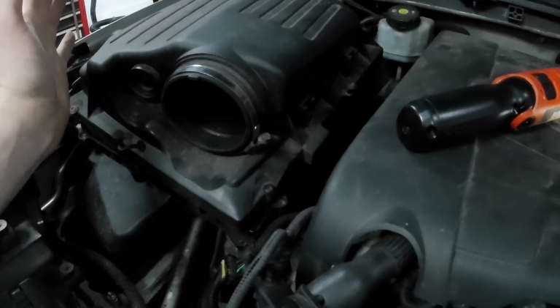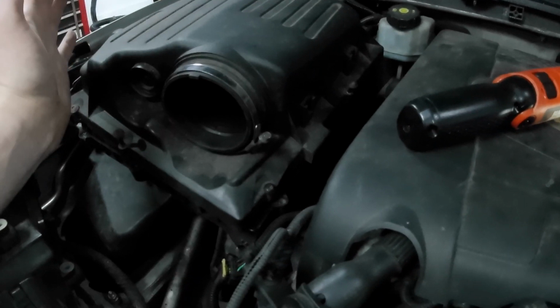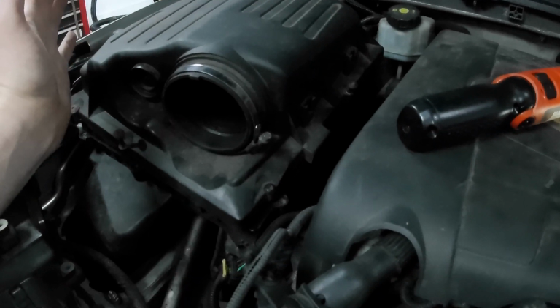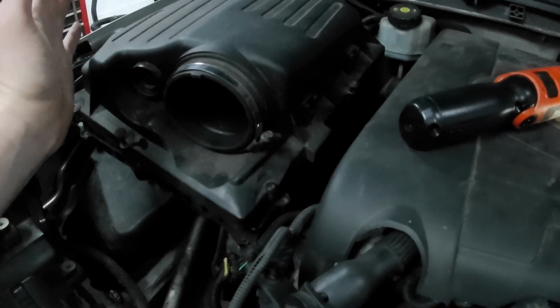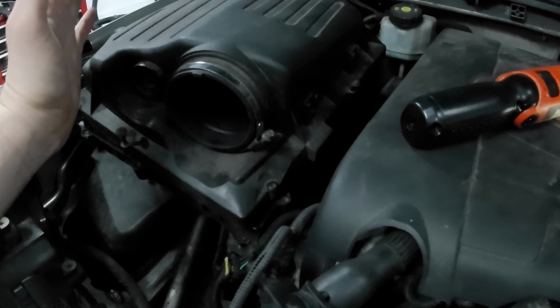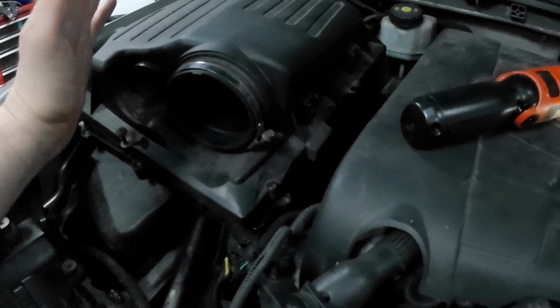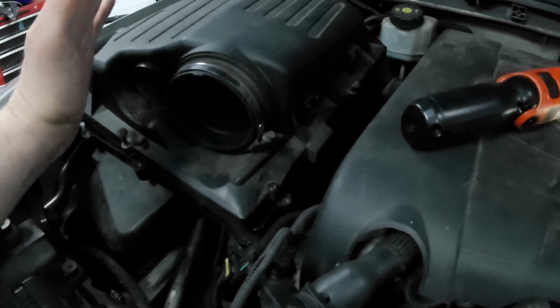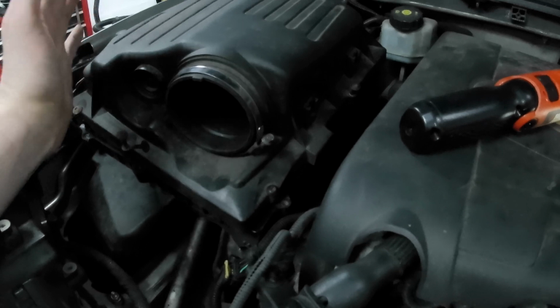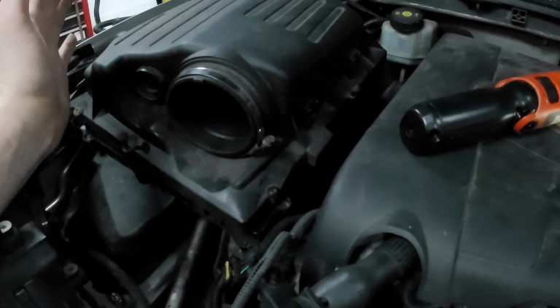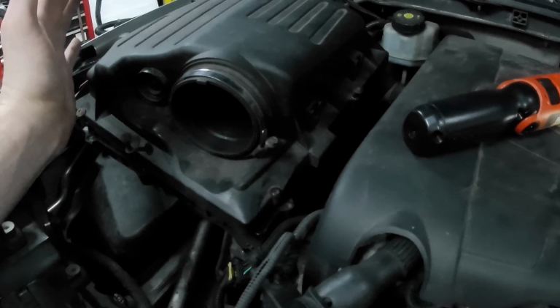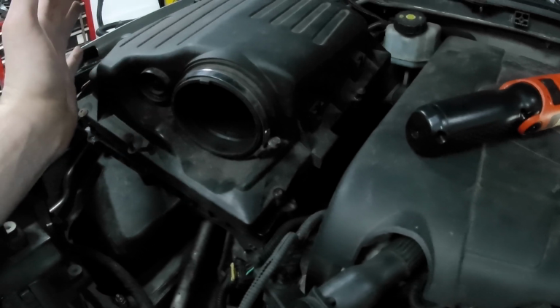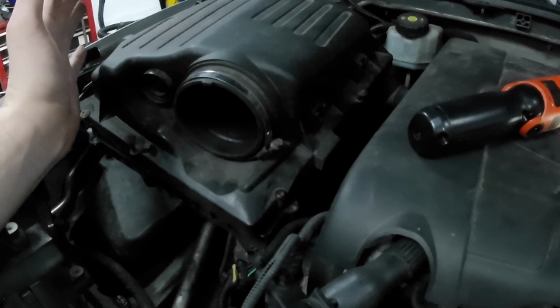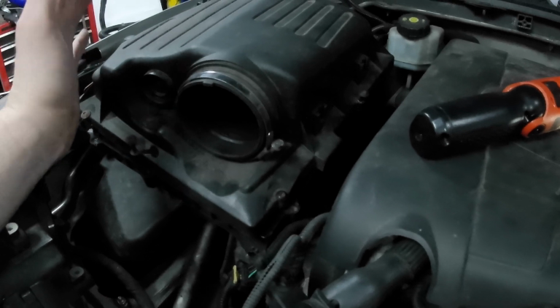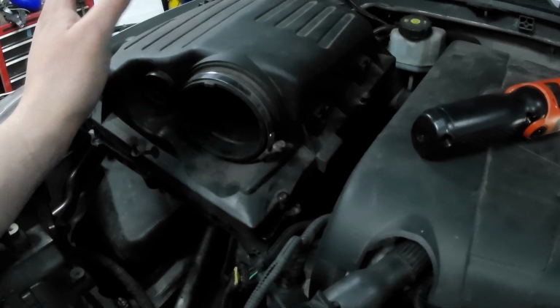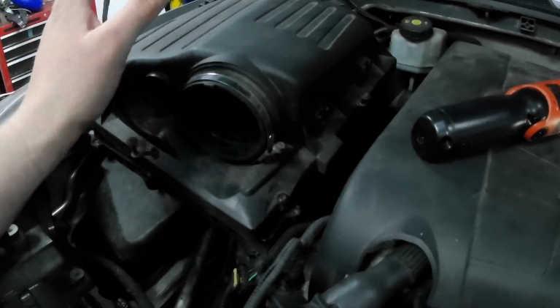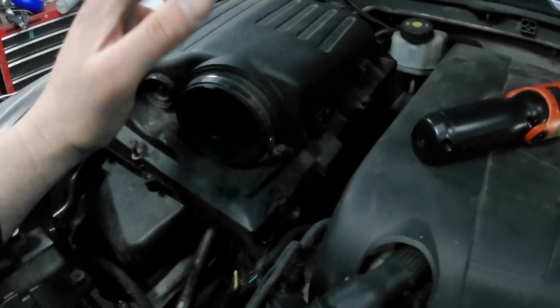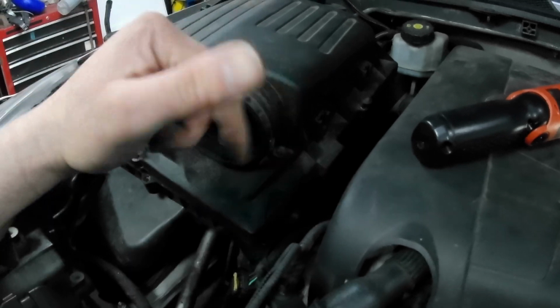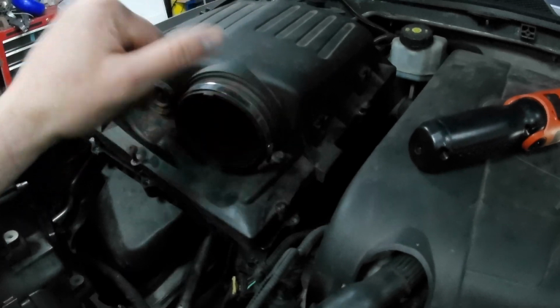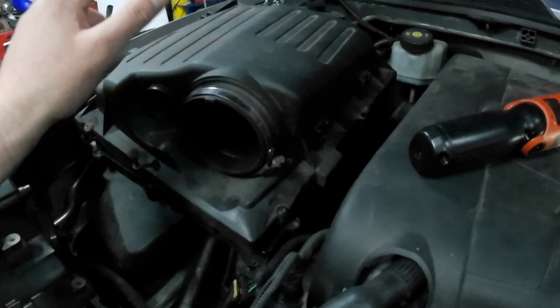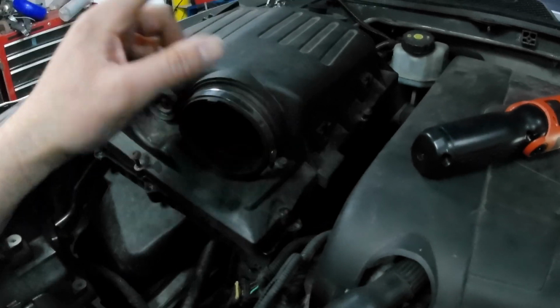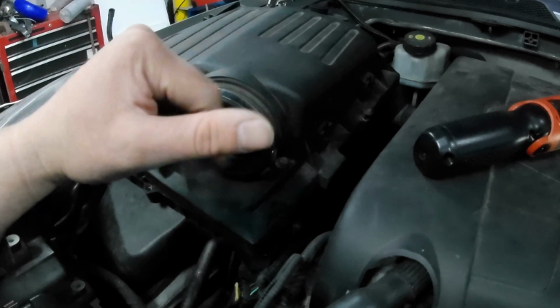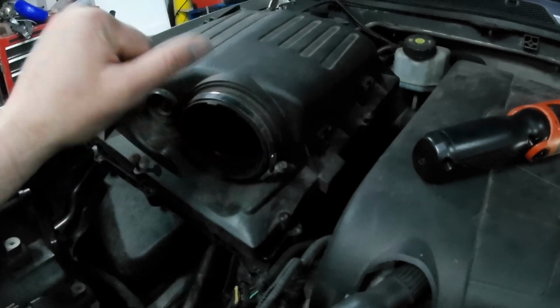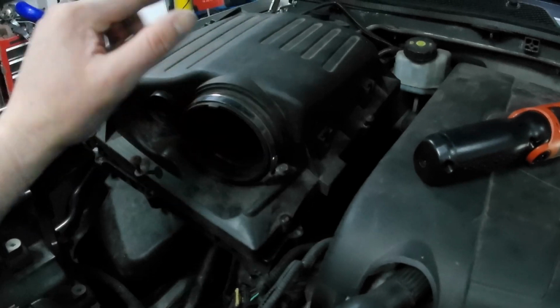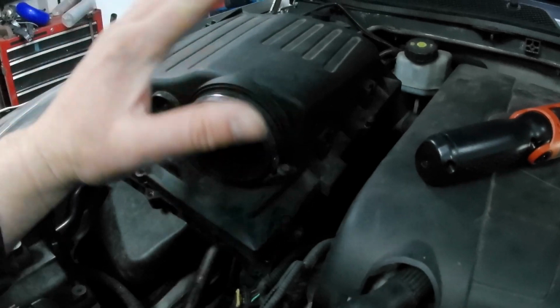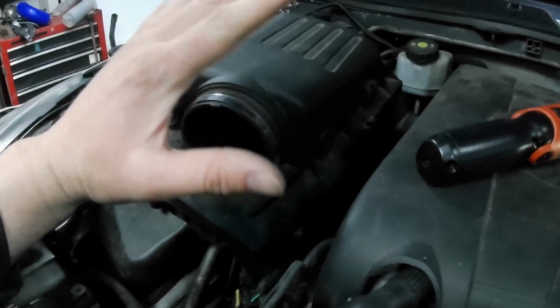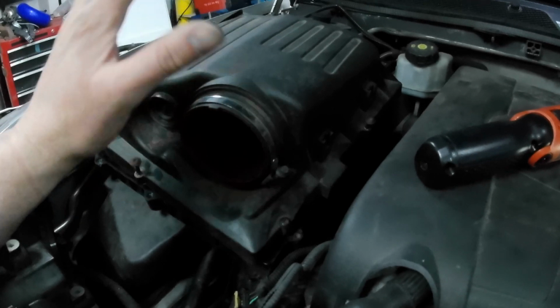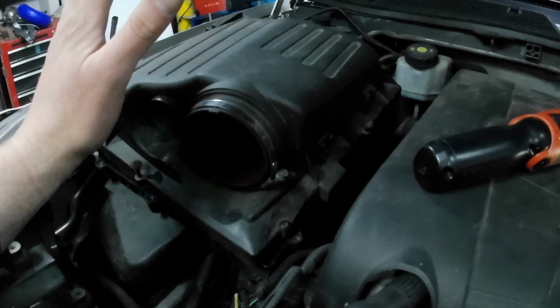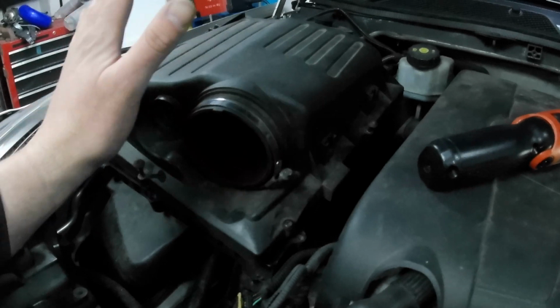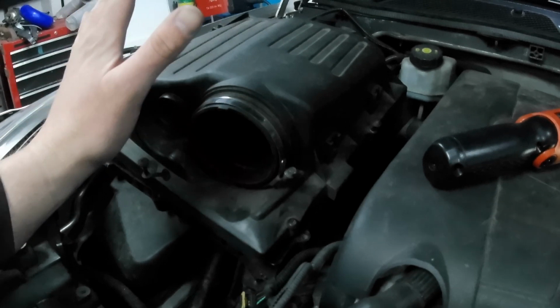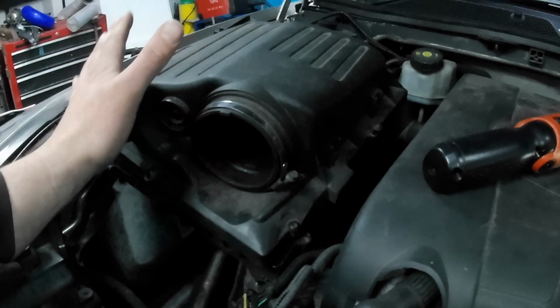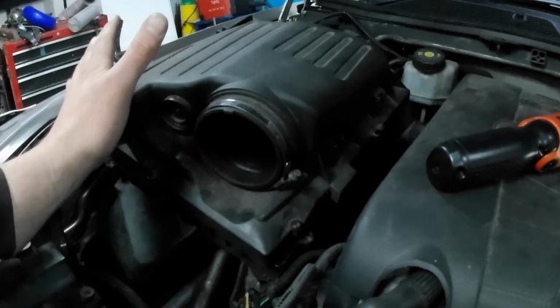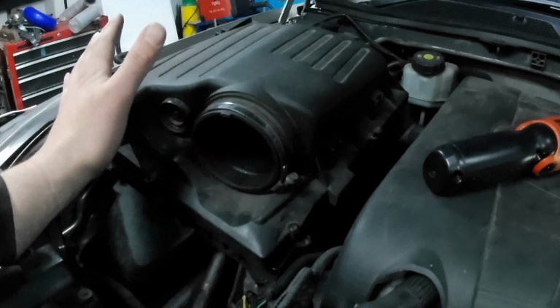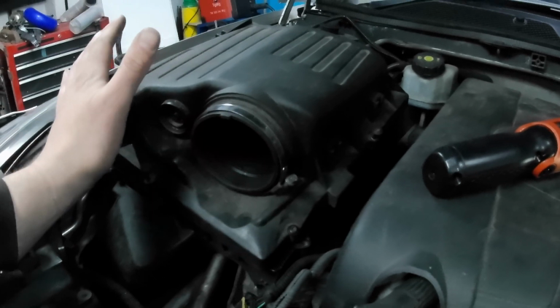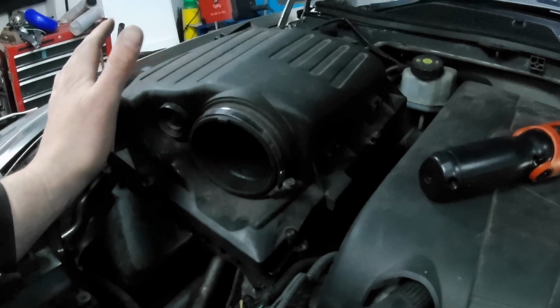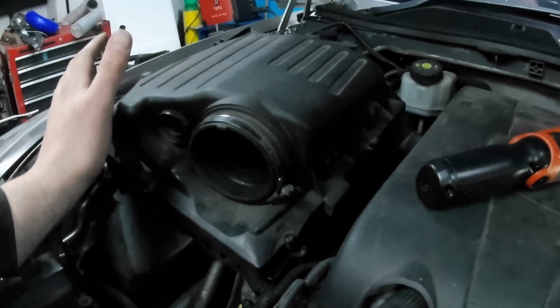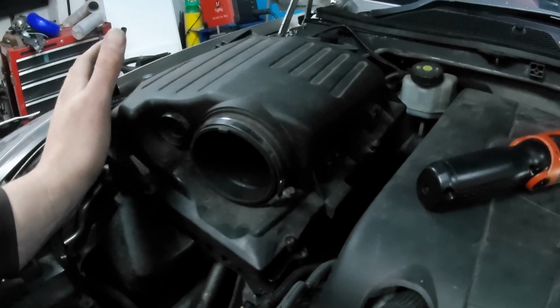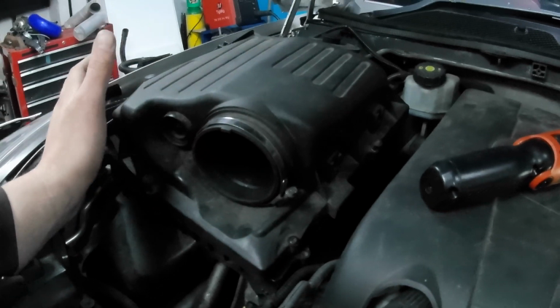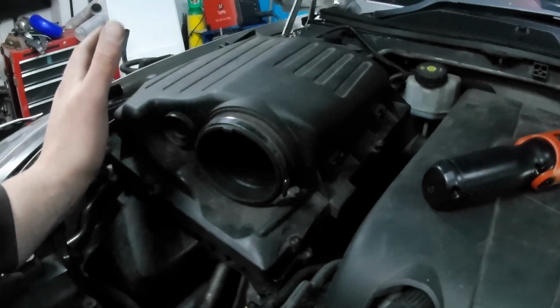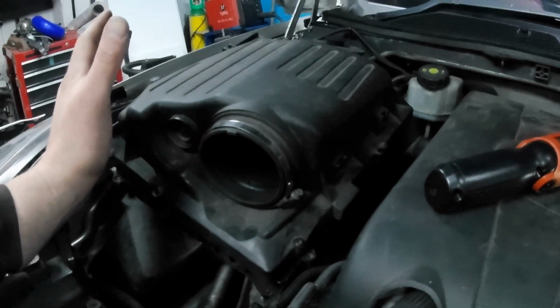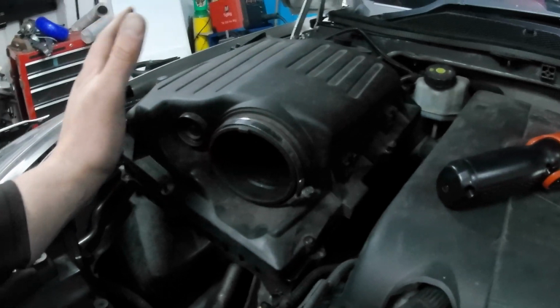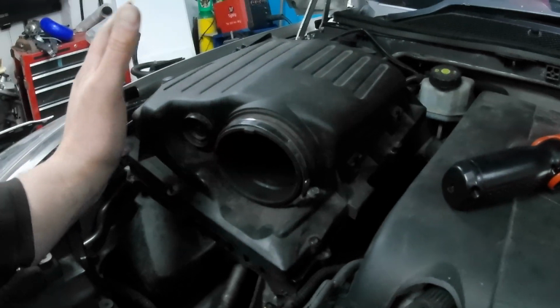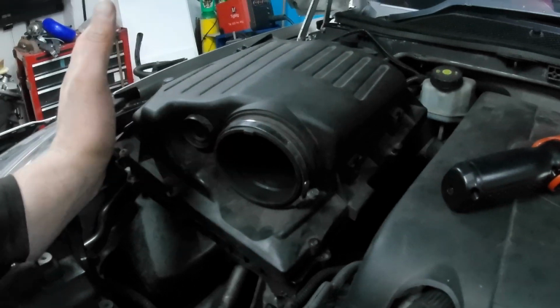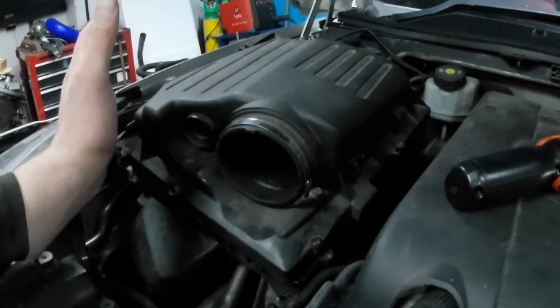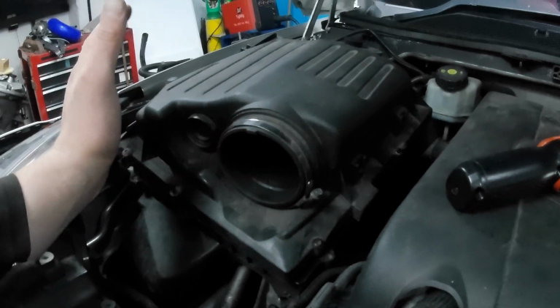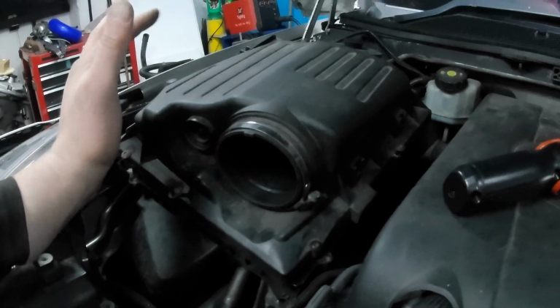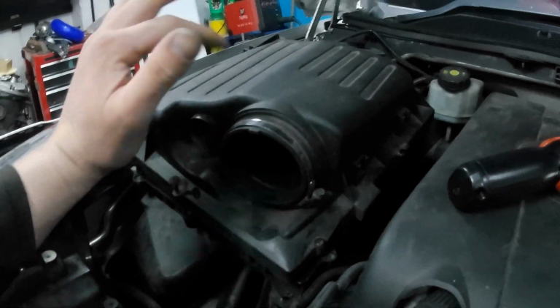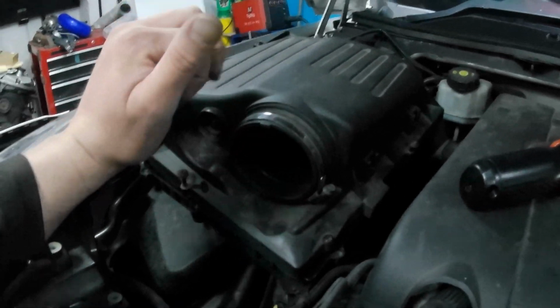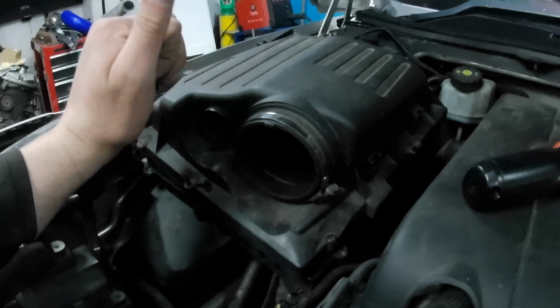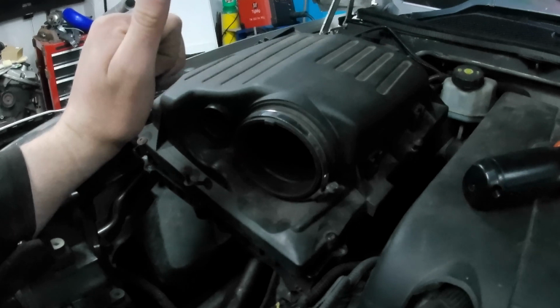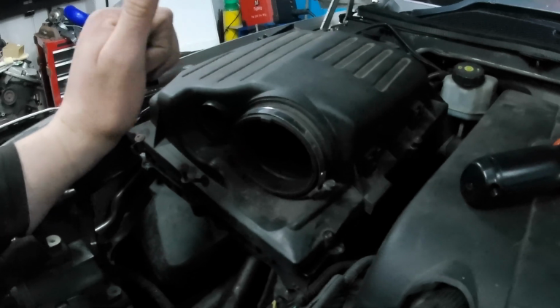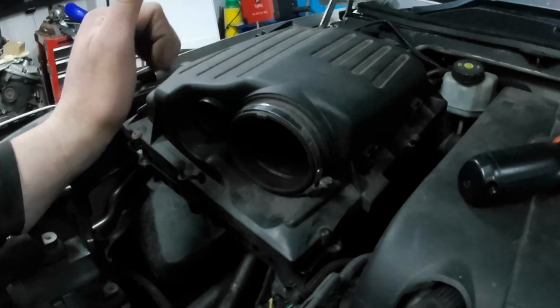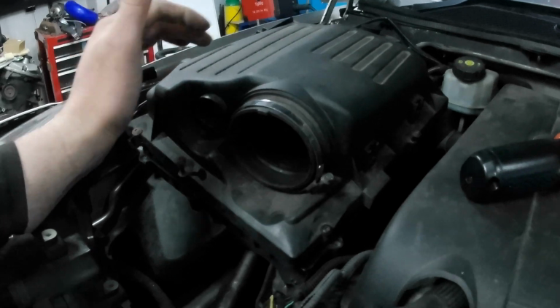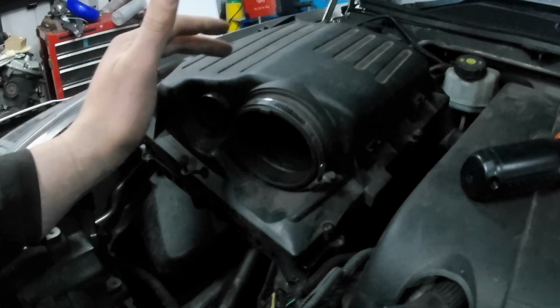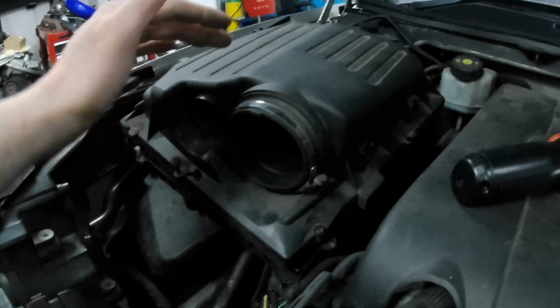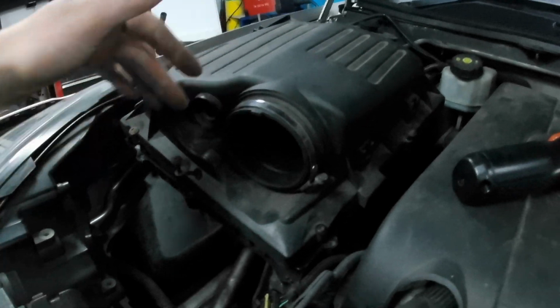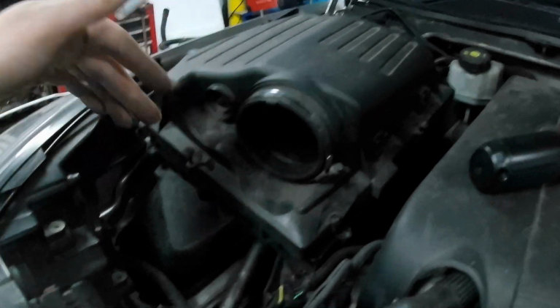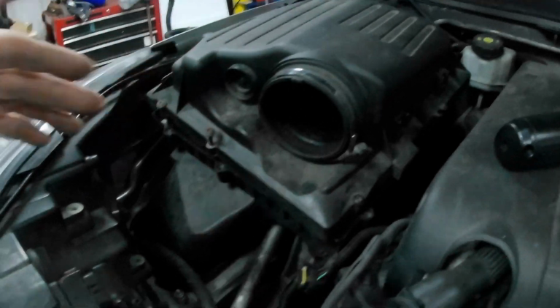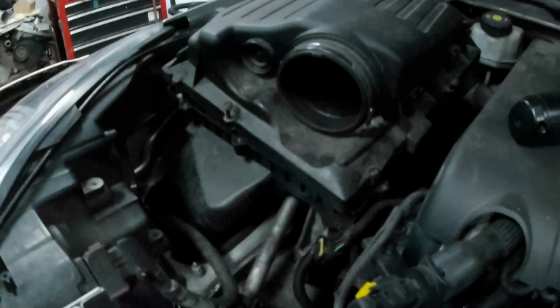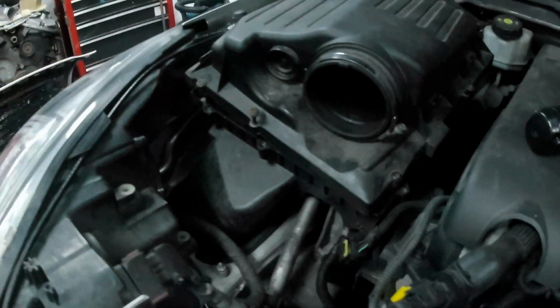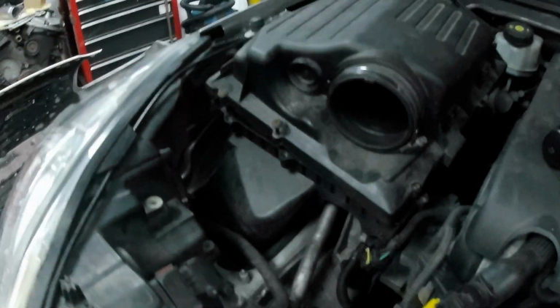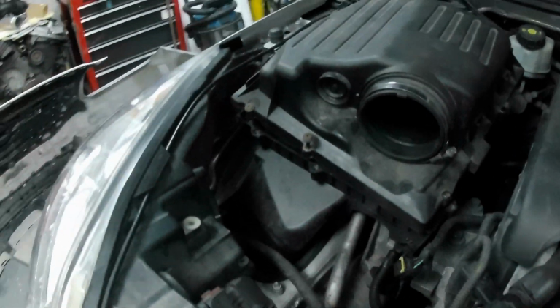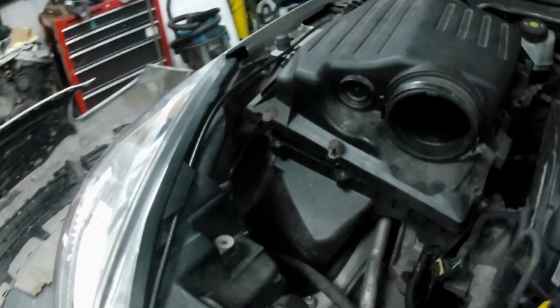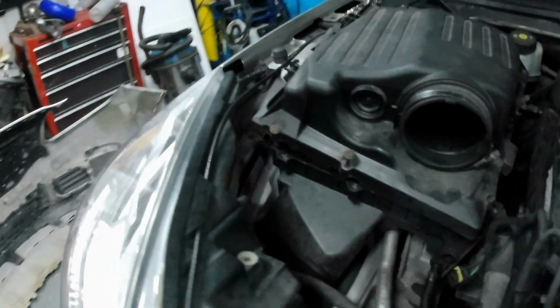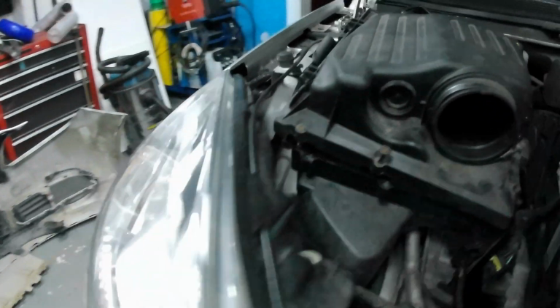I do not want any open air filters under the bonnet. Hot air is bad. So that's why I've gone for all this ducting.